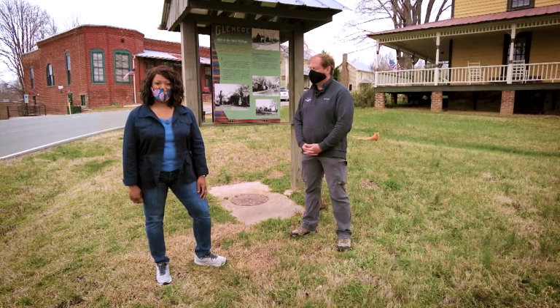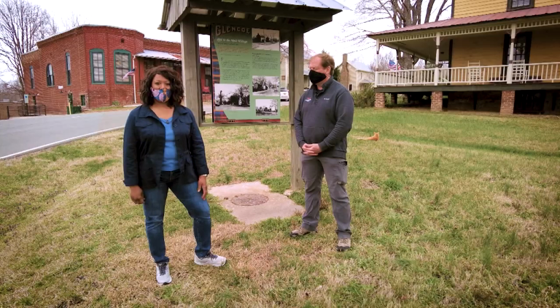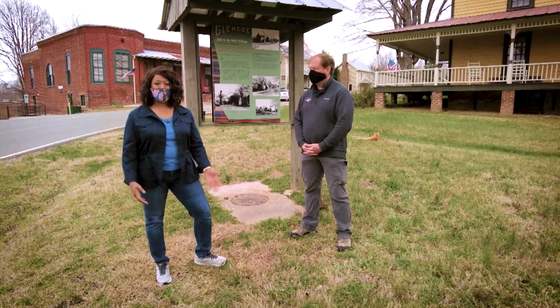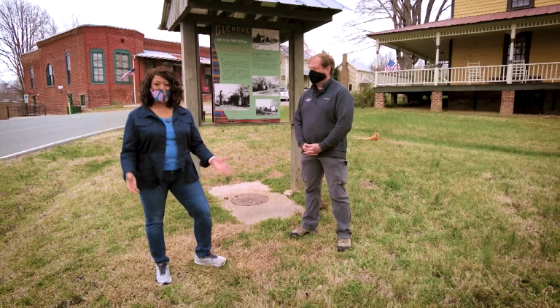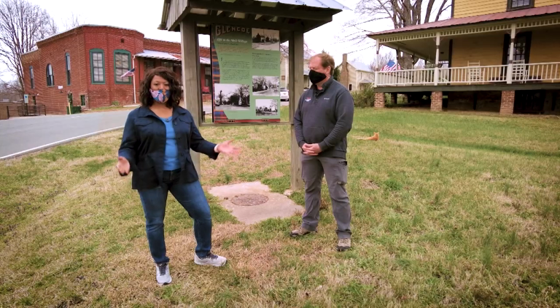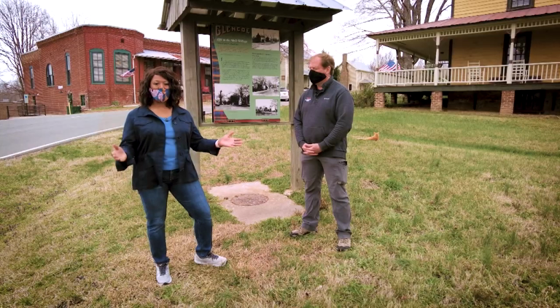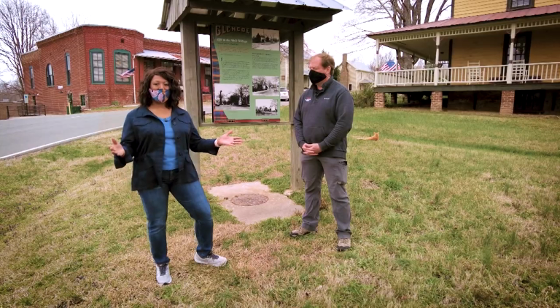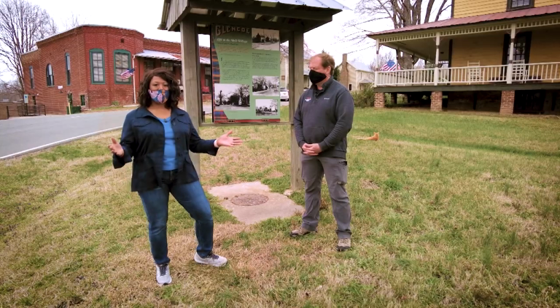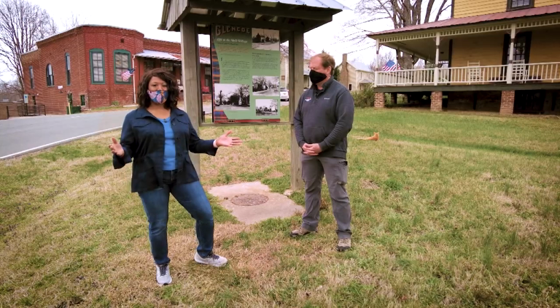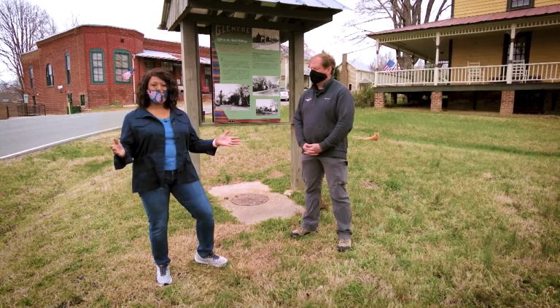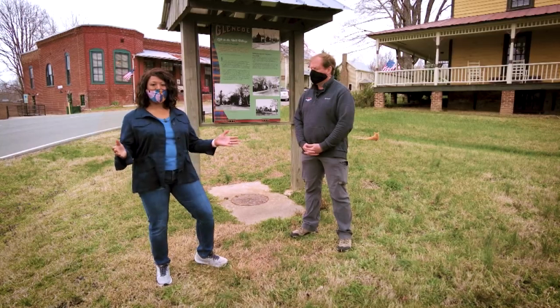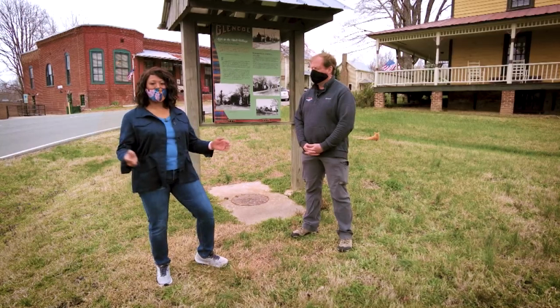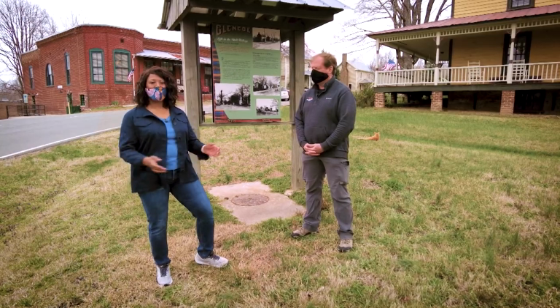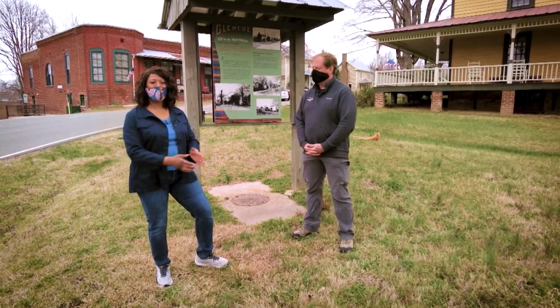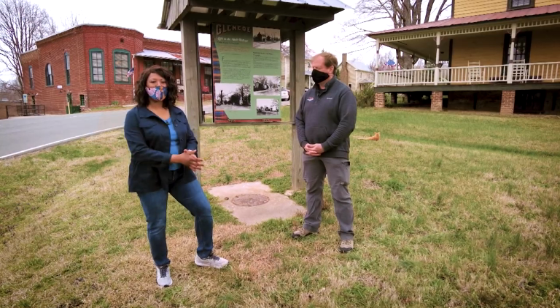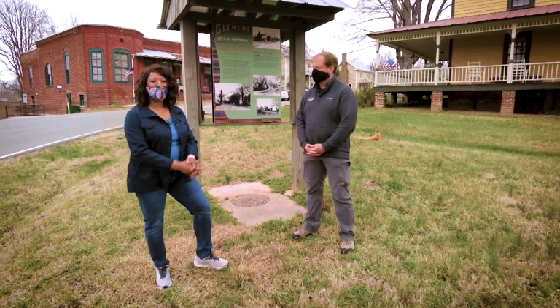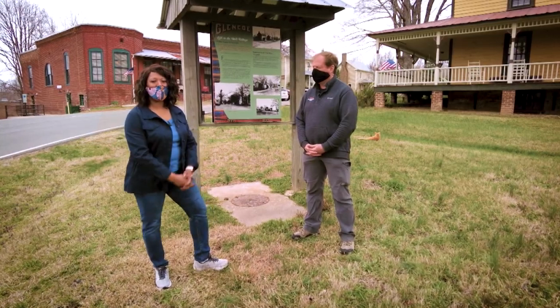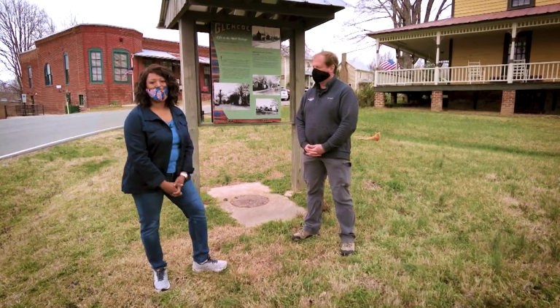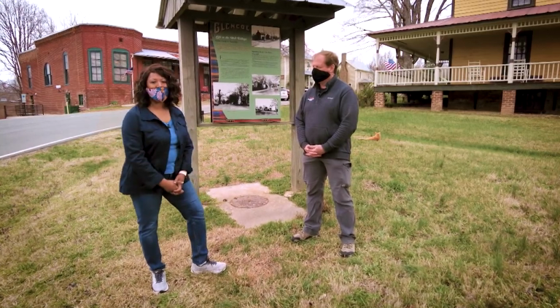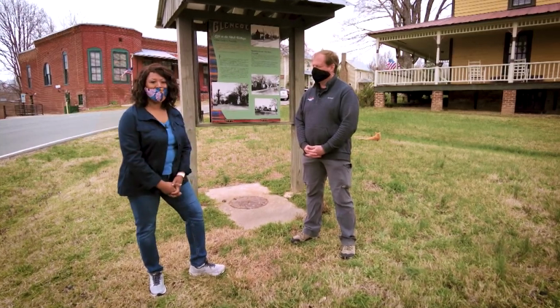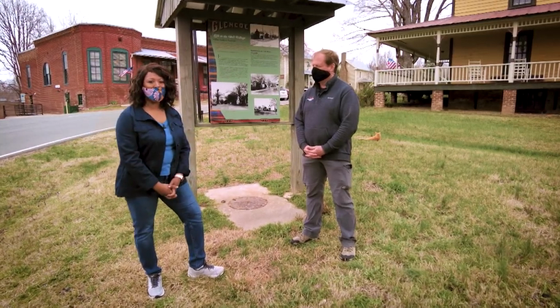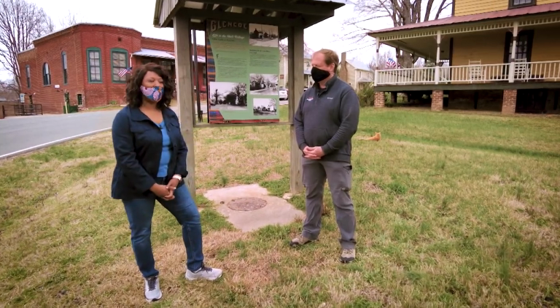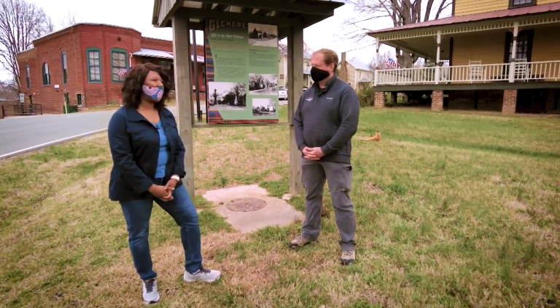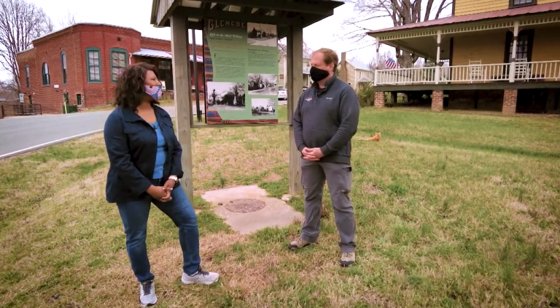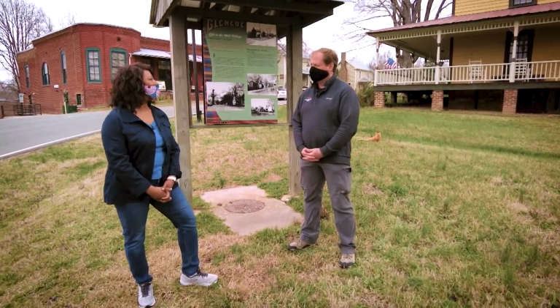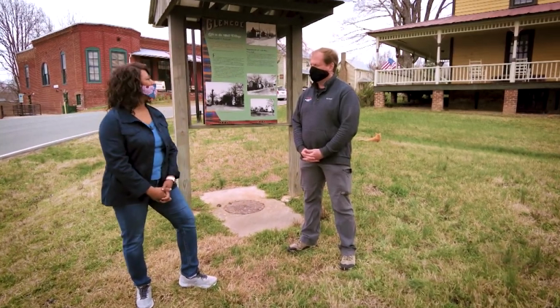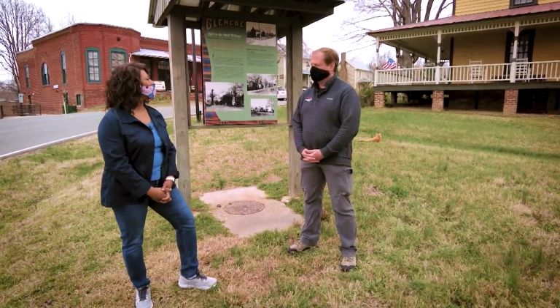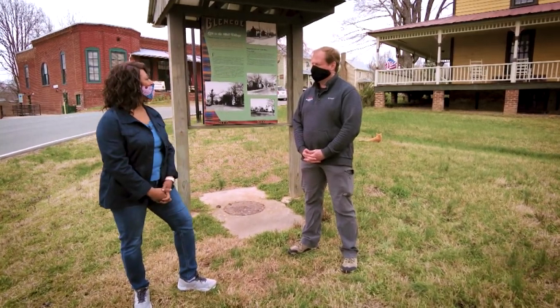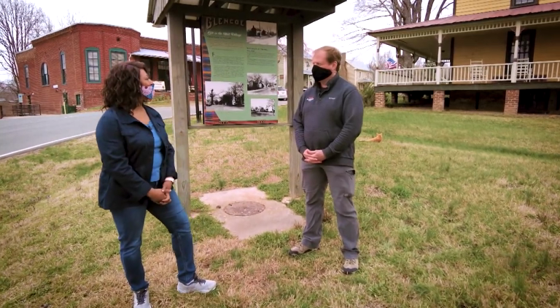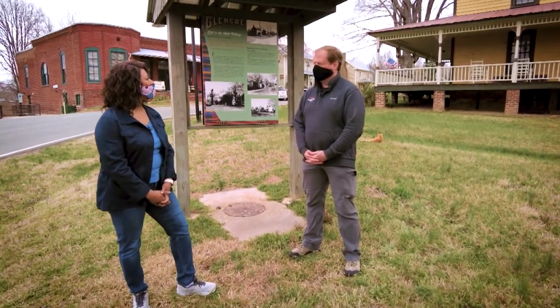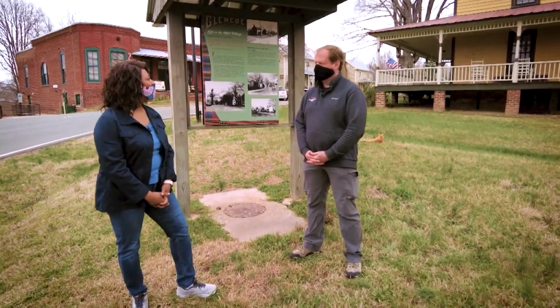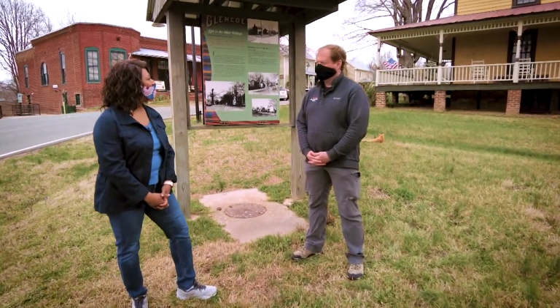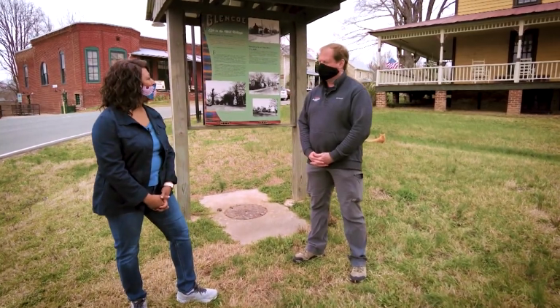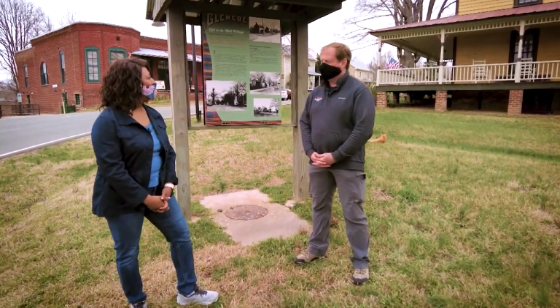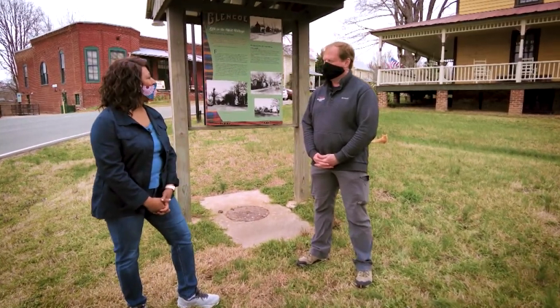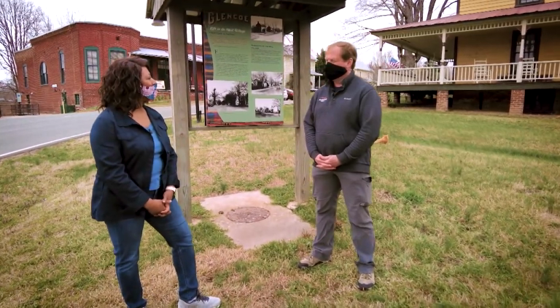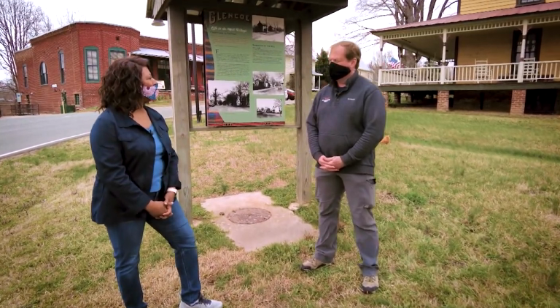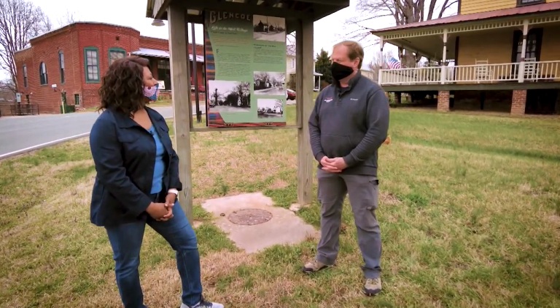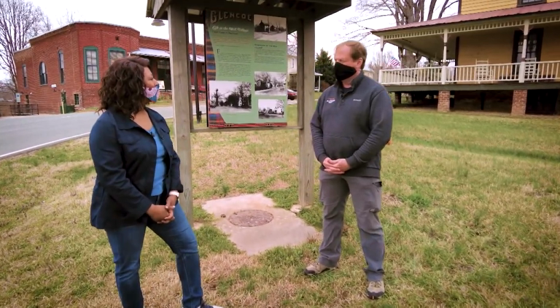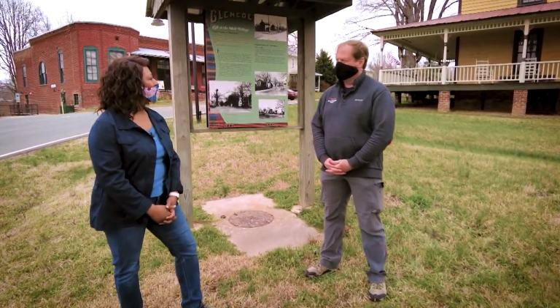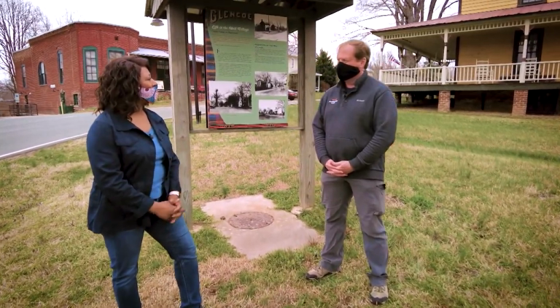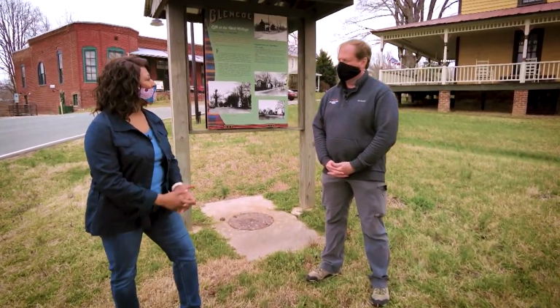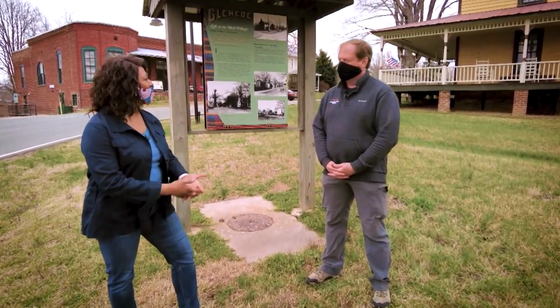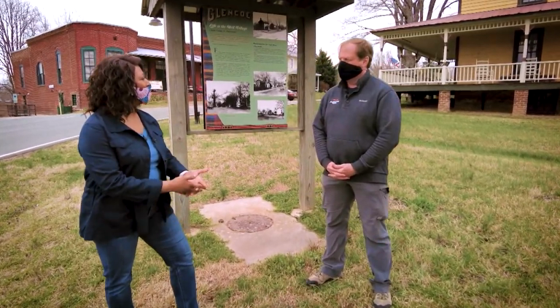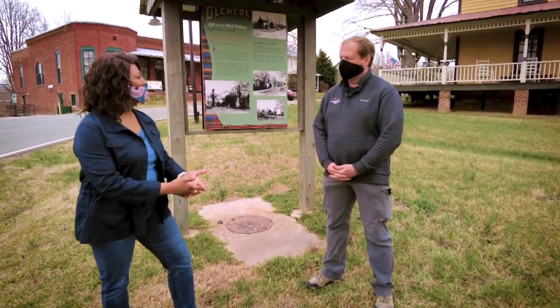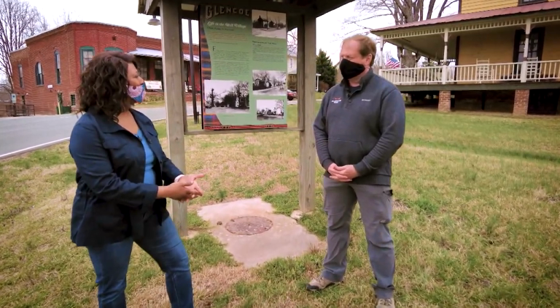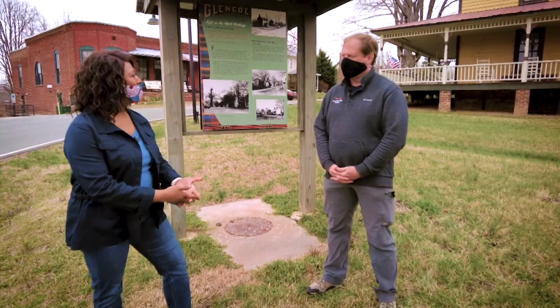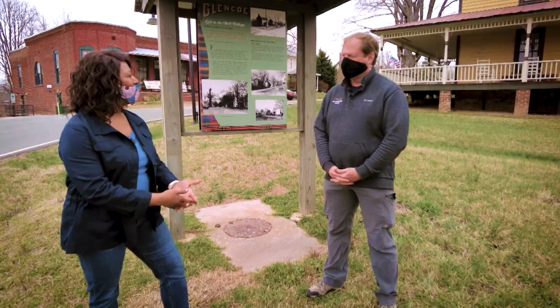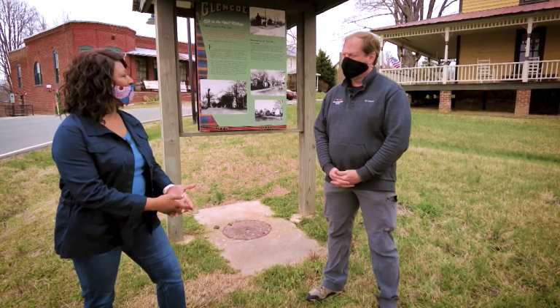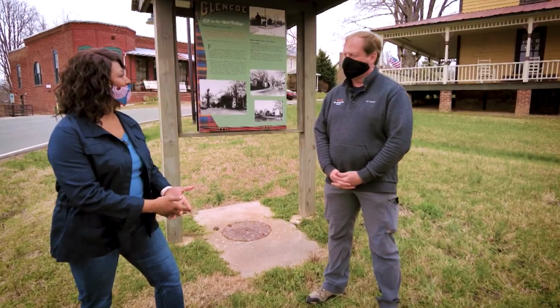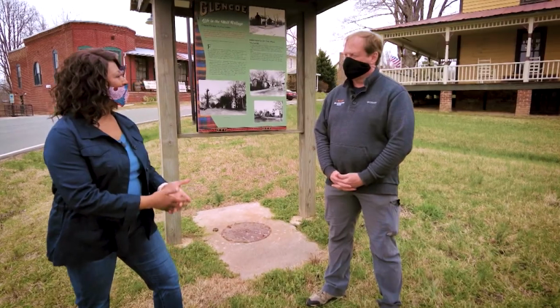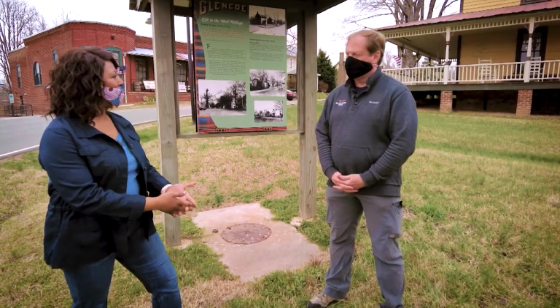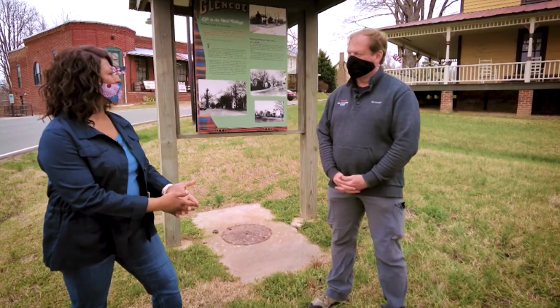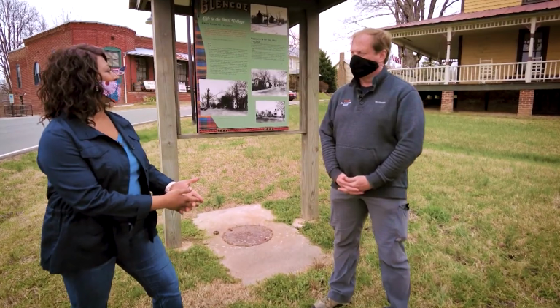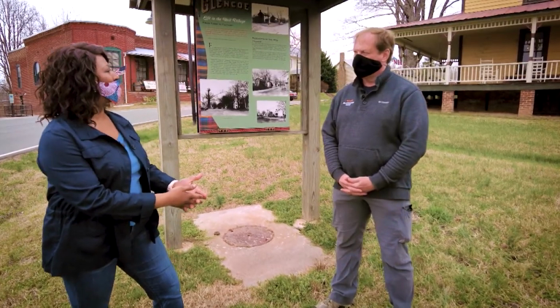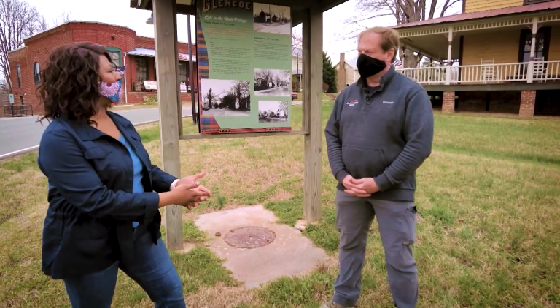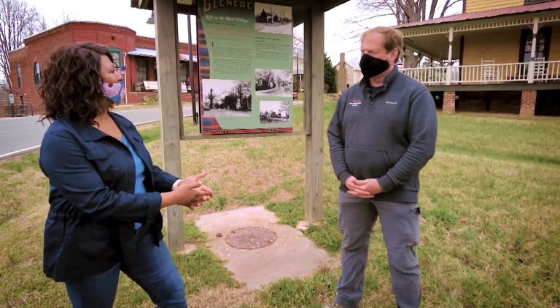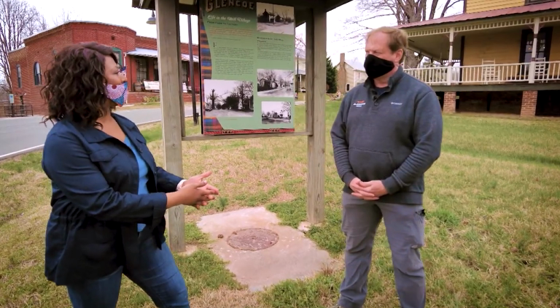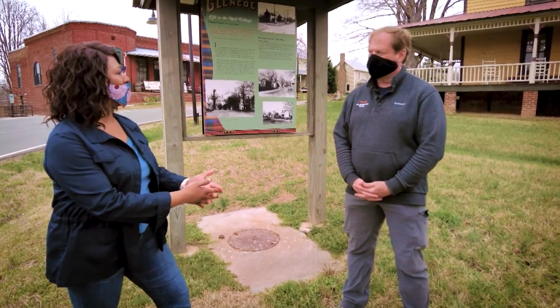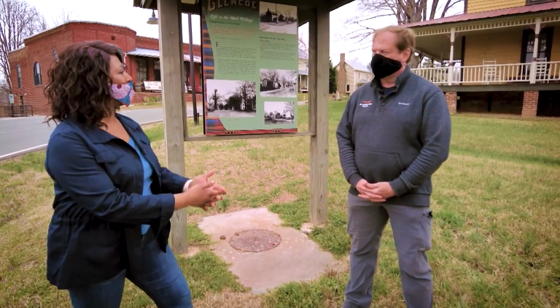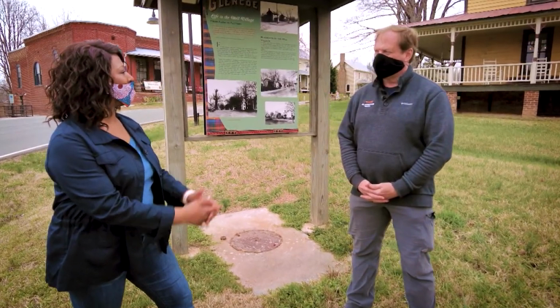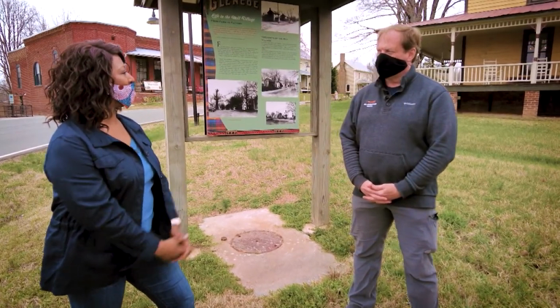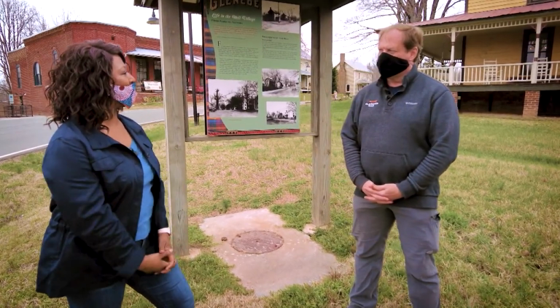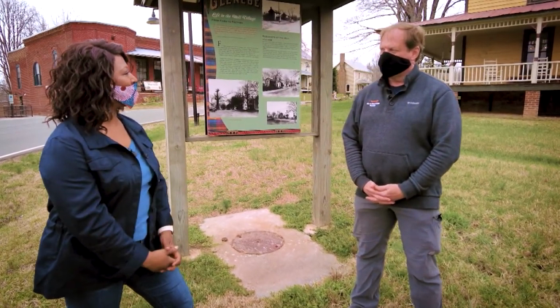I'm here with John Guss, the director of the Textile Heritage Museum. John, what can people see and do on a day trip to Glencoe Mill Village?